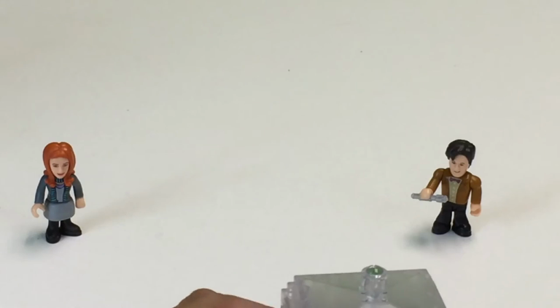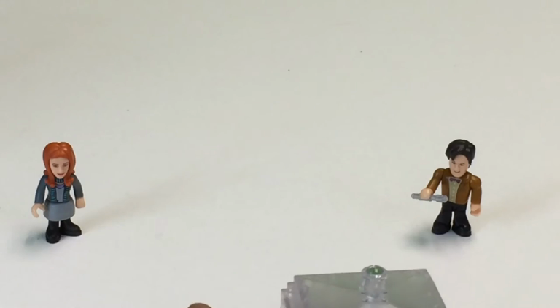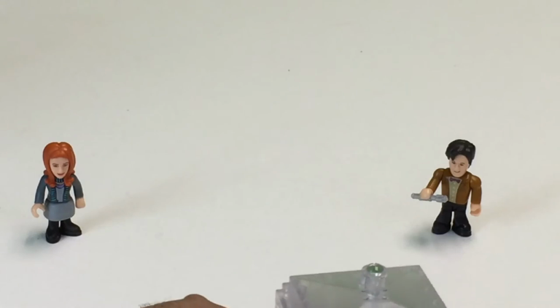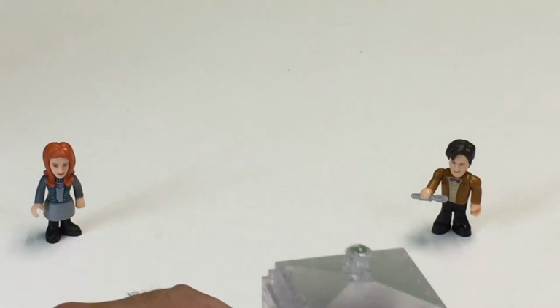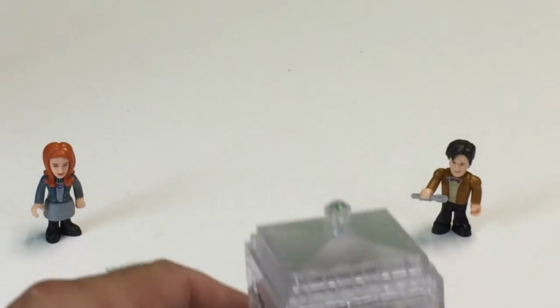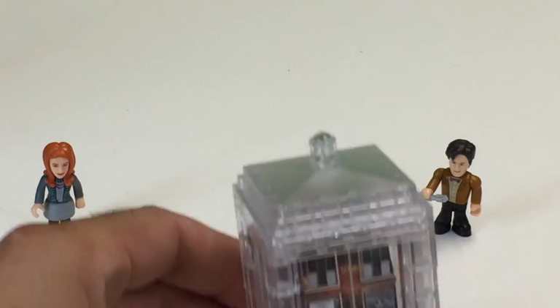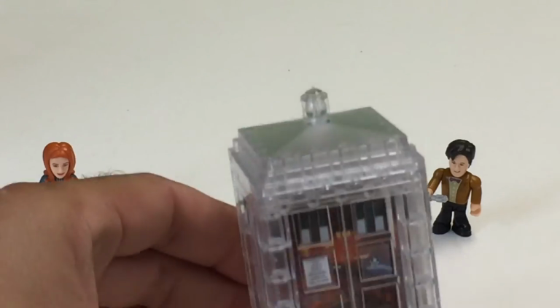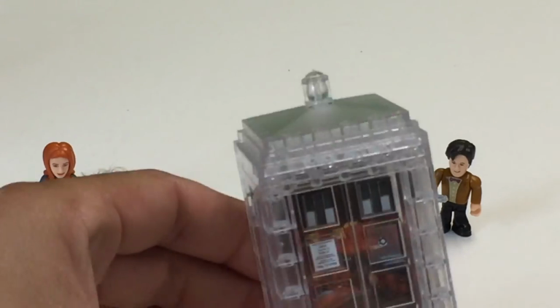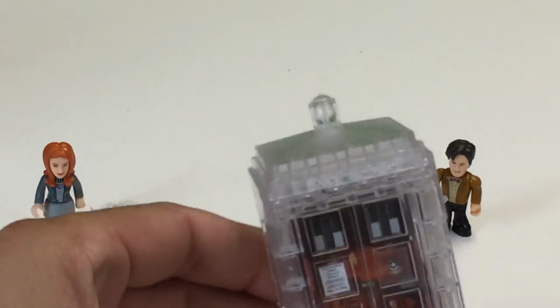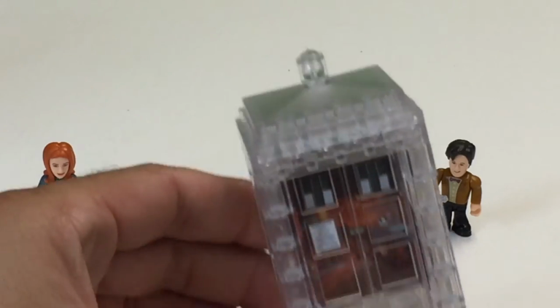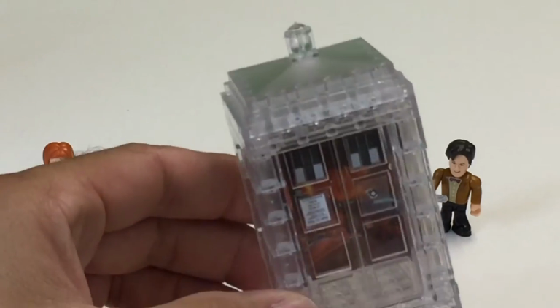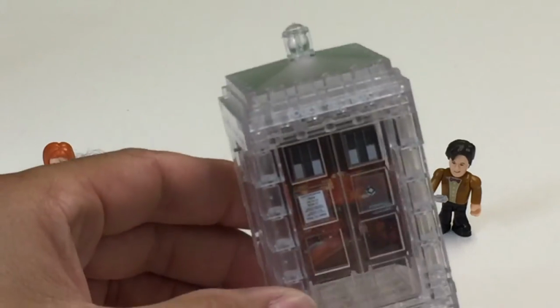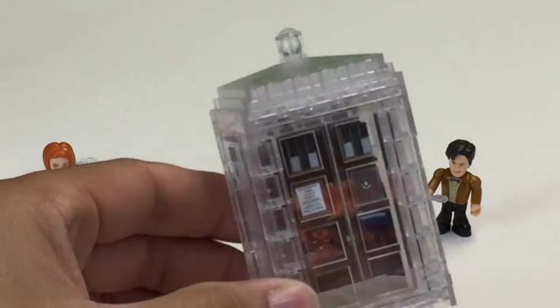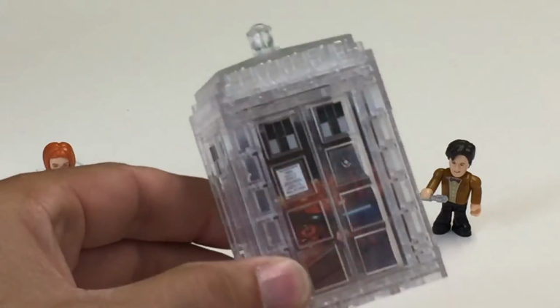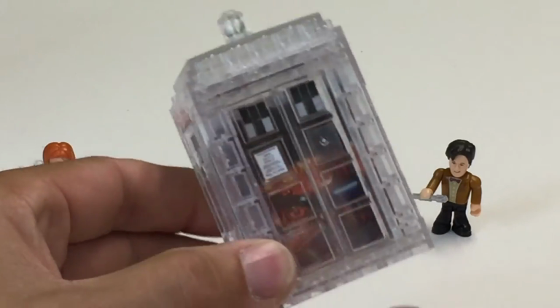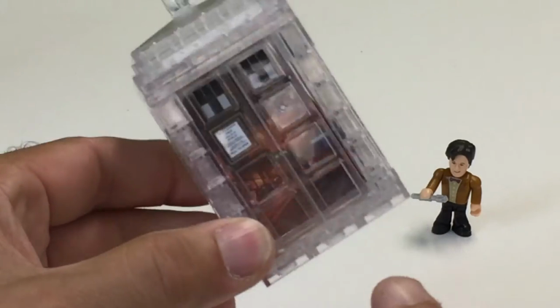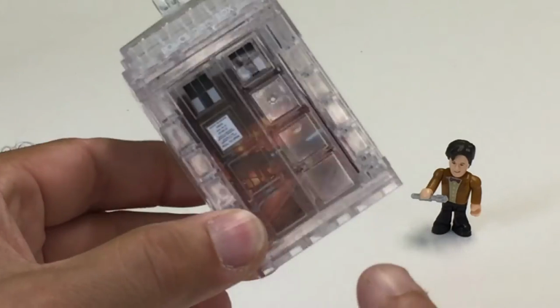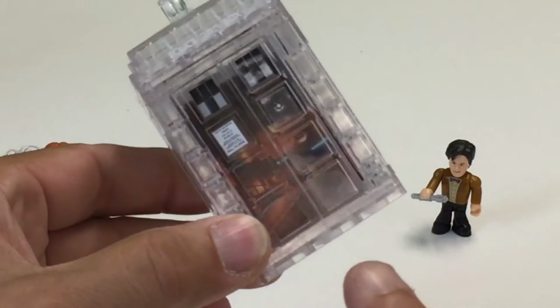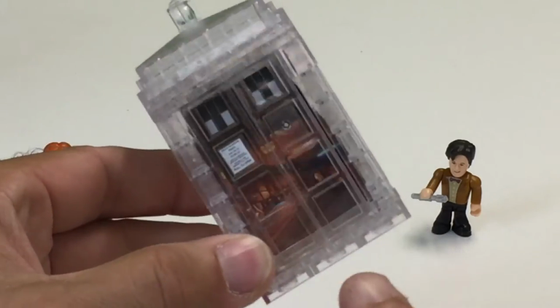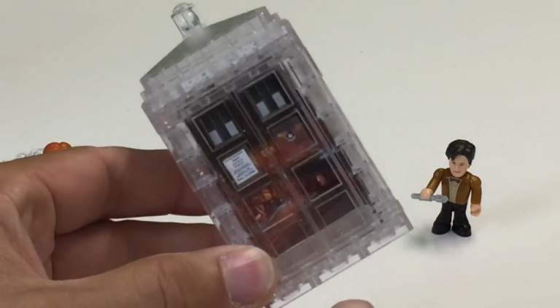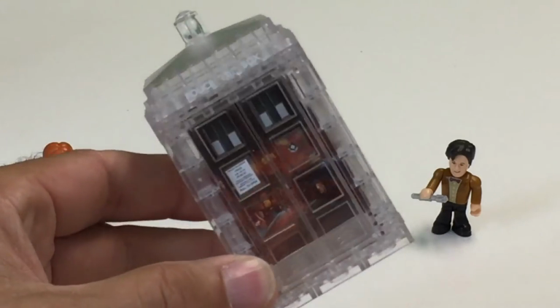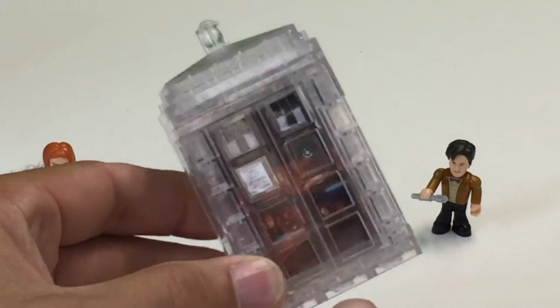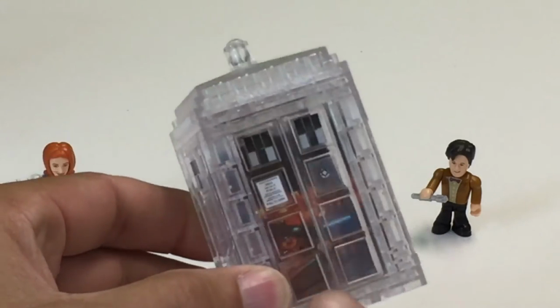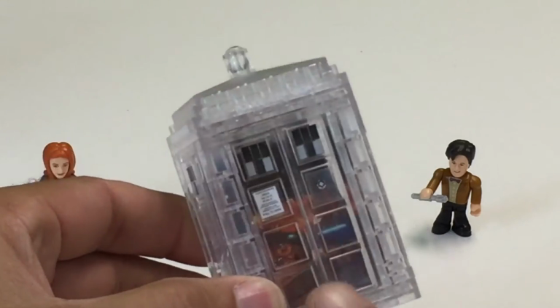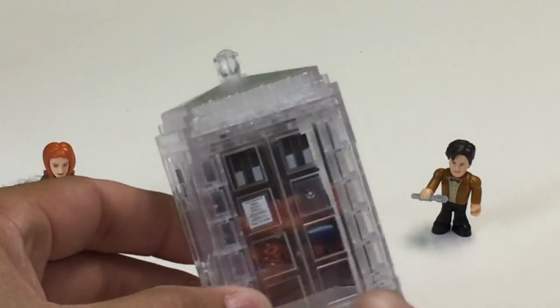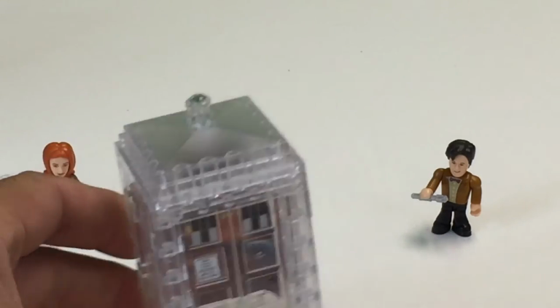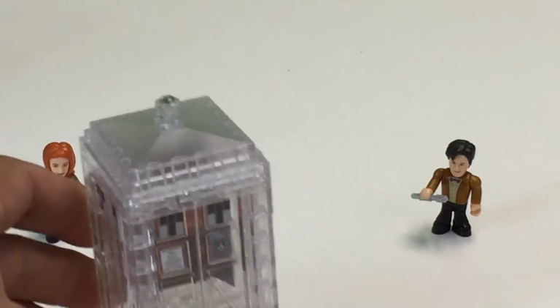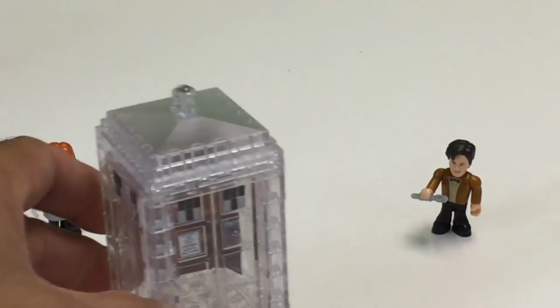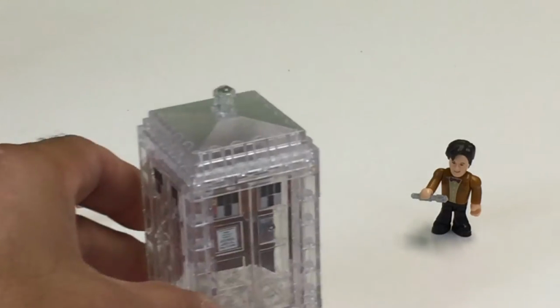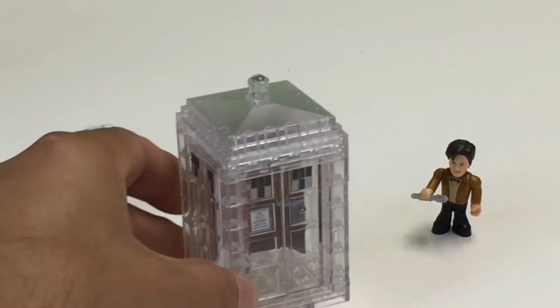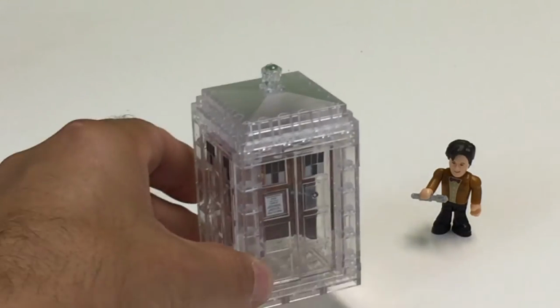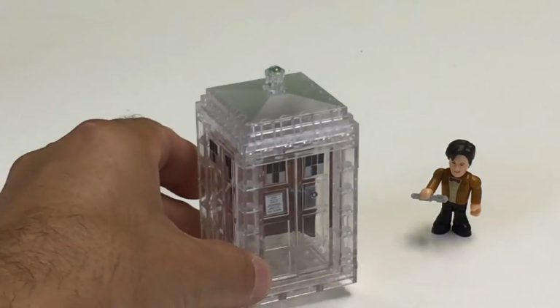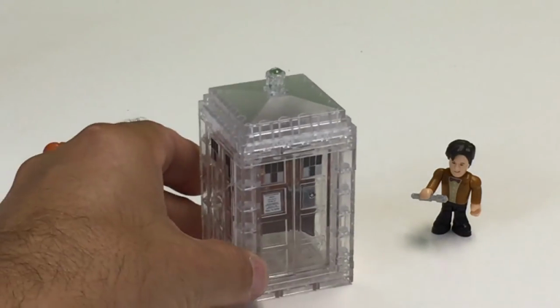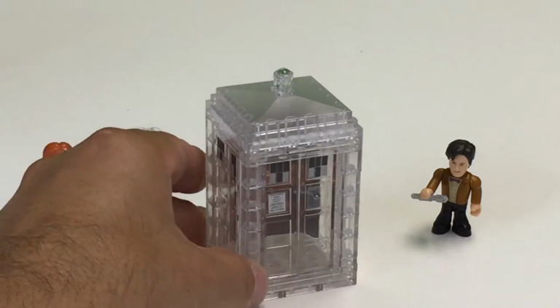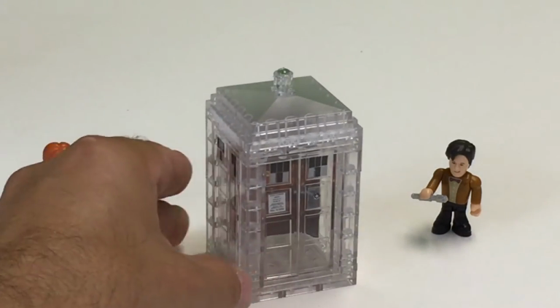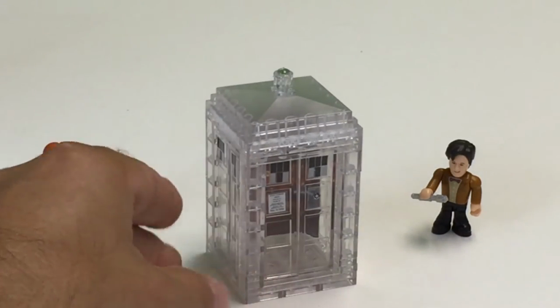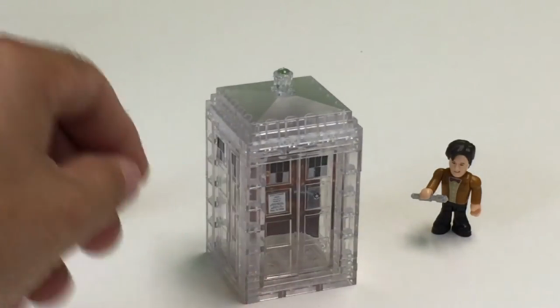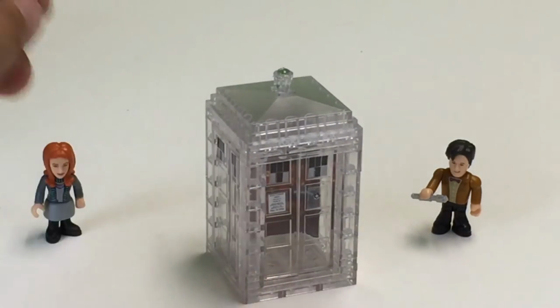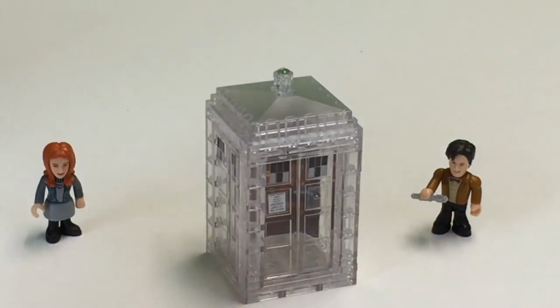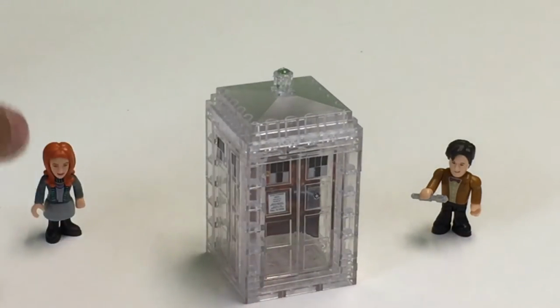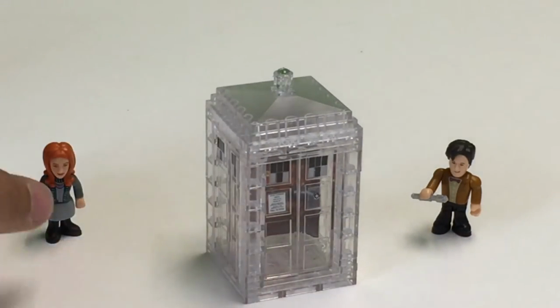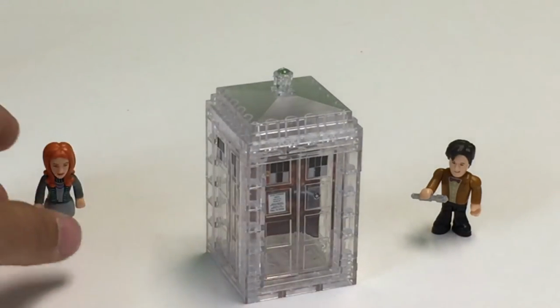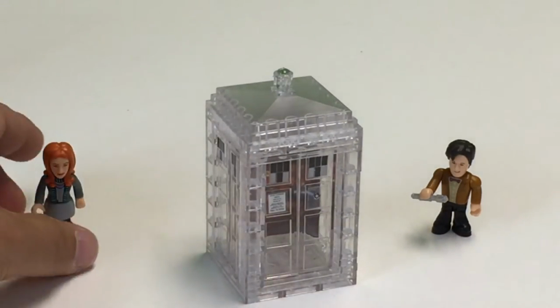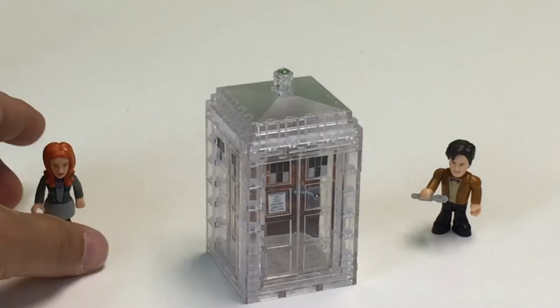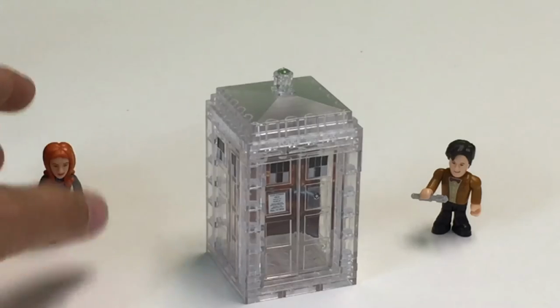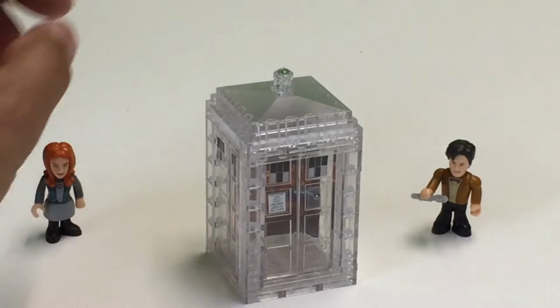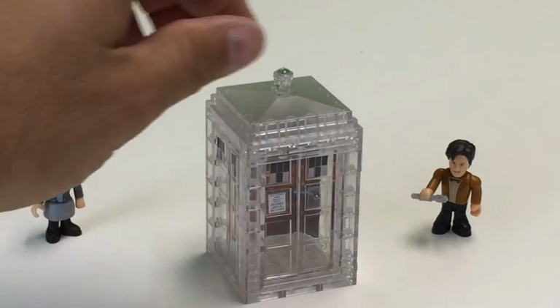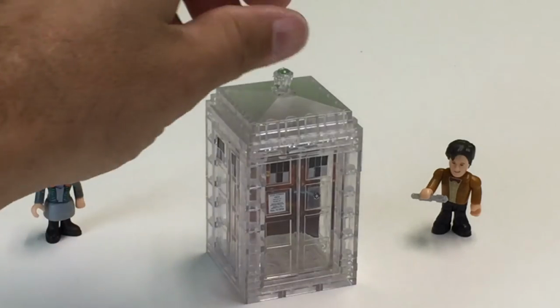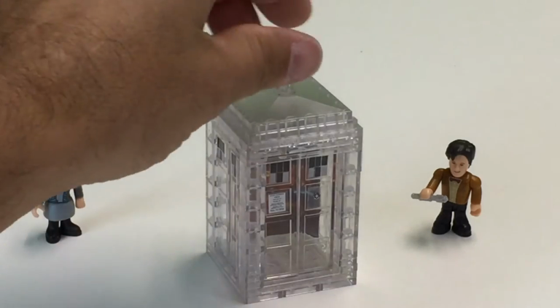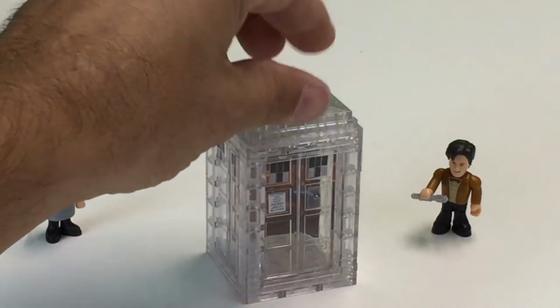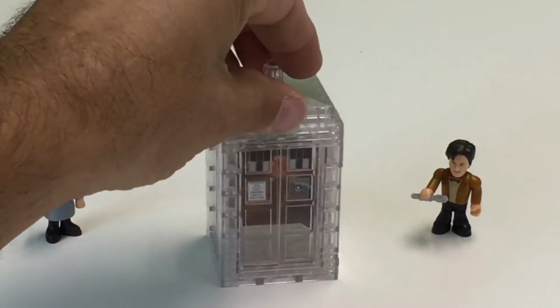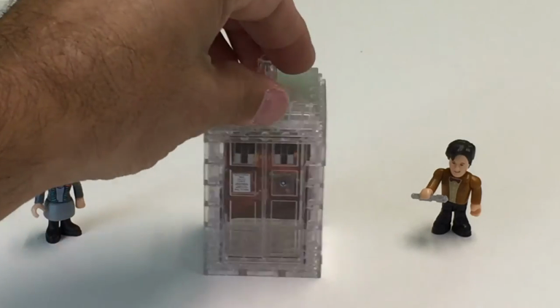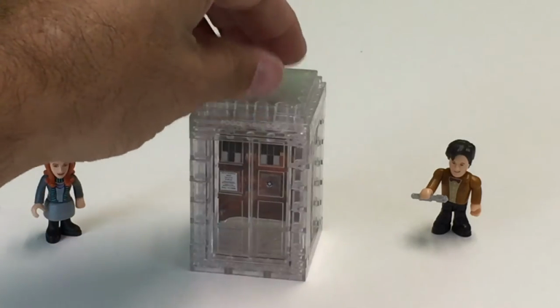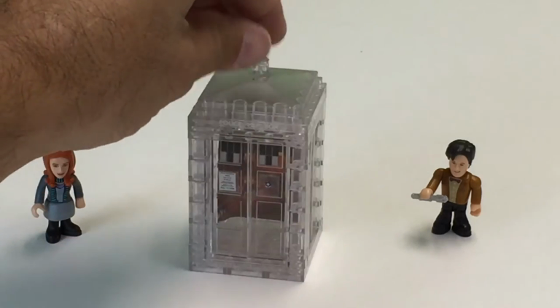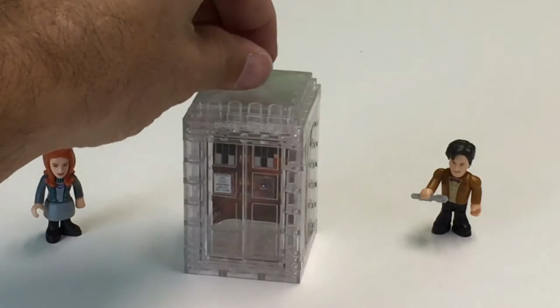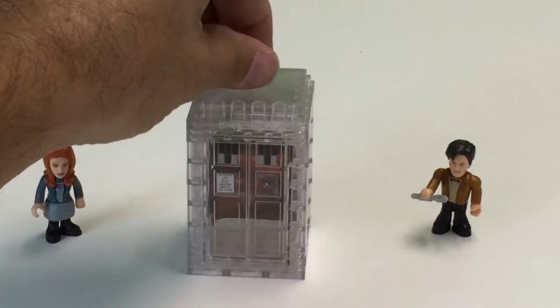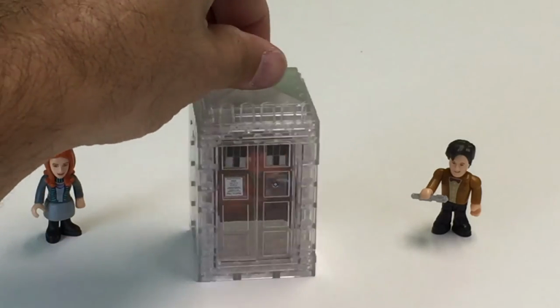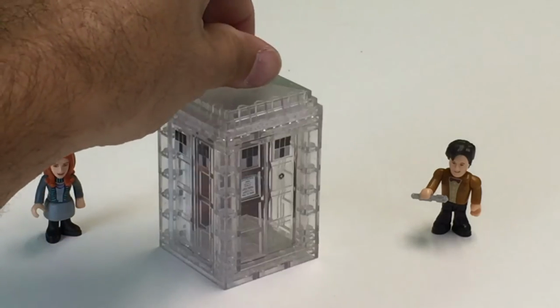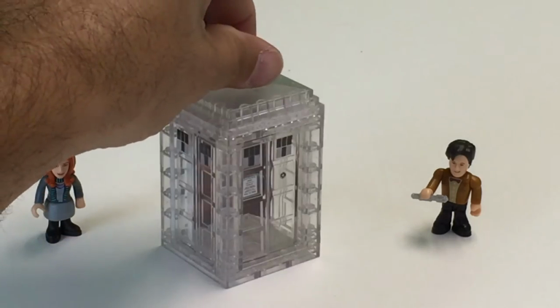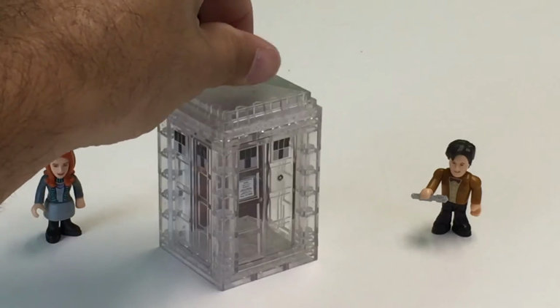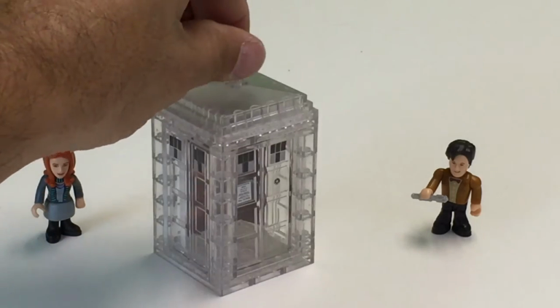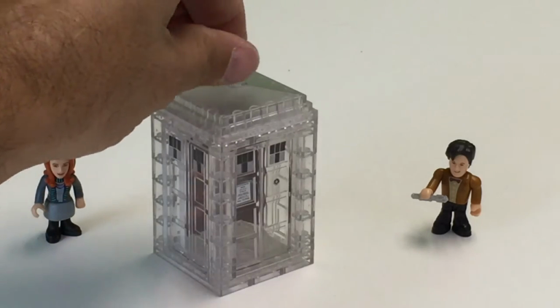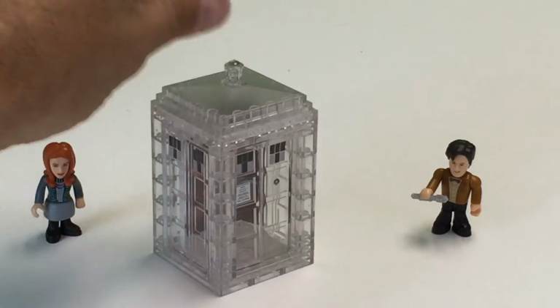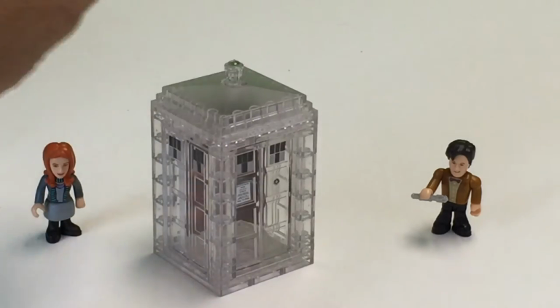You've got to be very gentle. The little tabs on the end of these little trans clear doors are not very good.